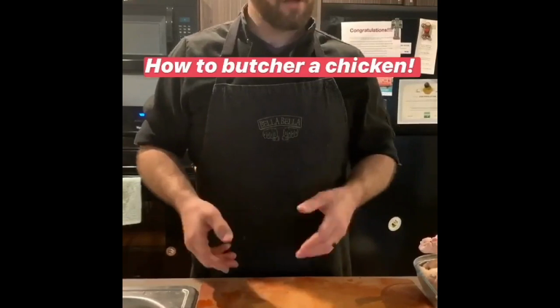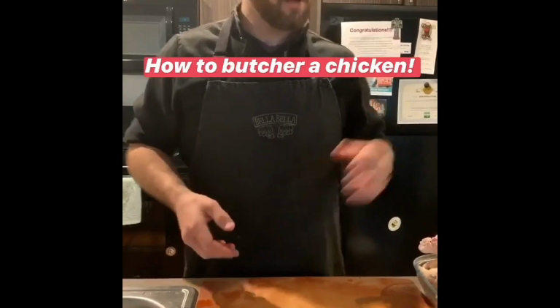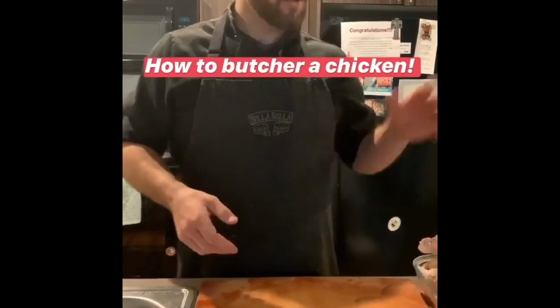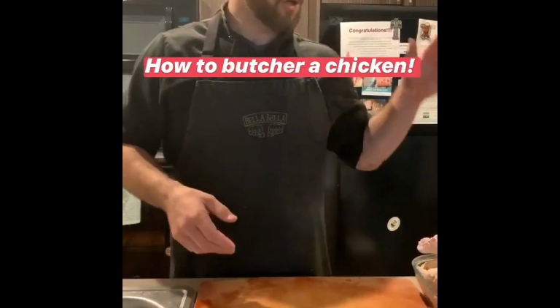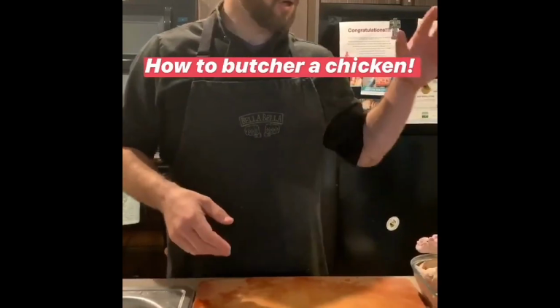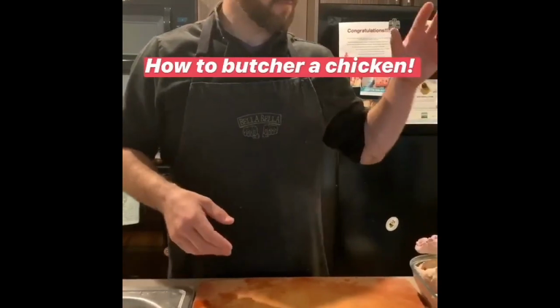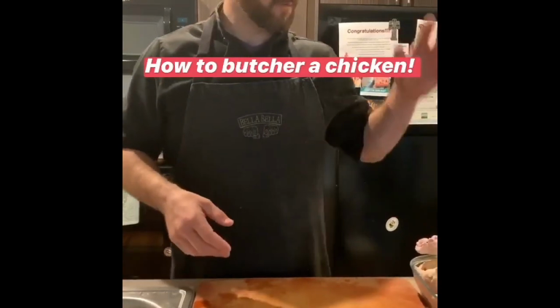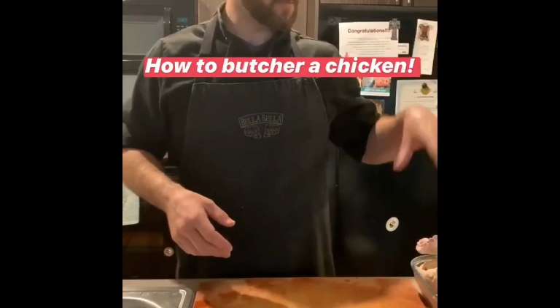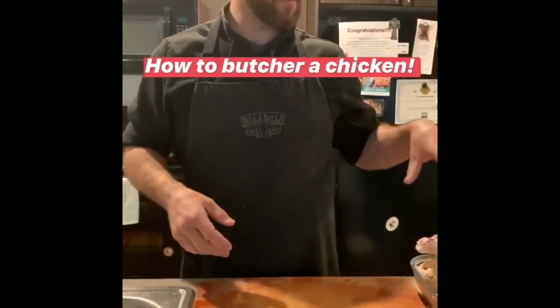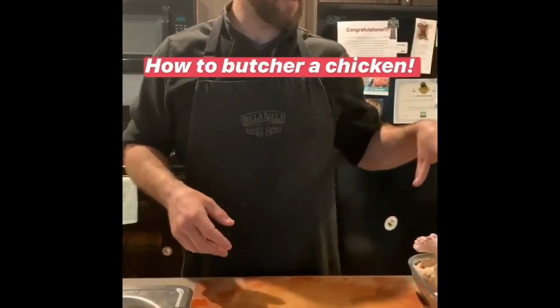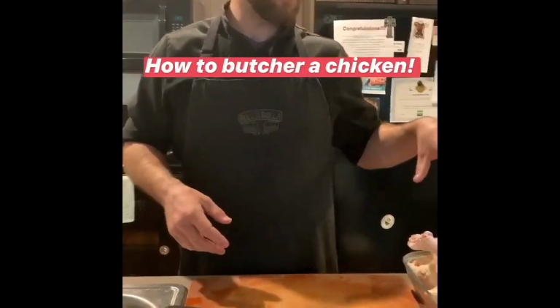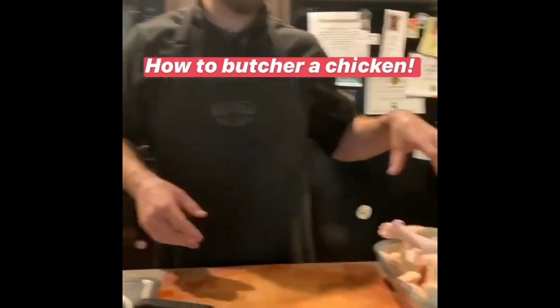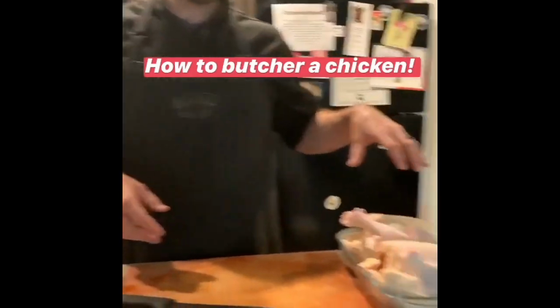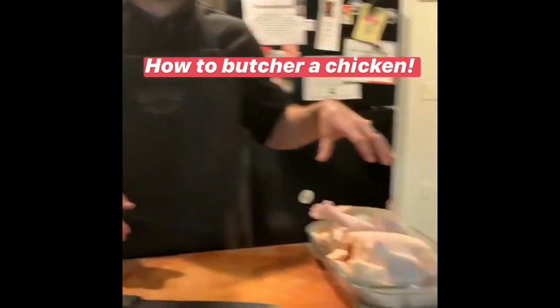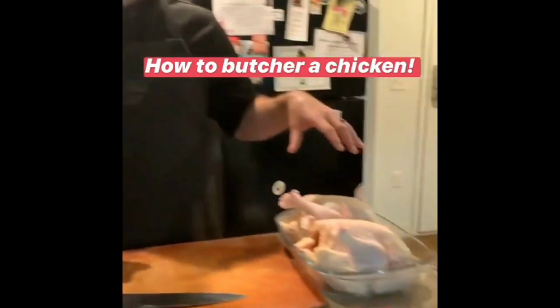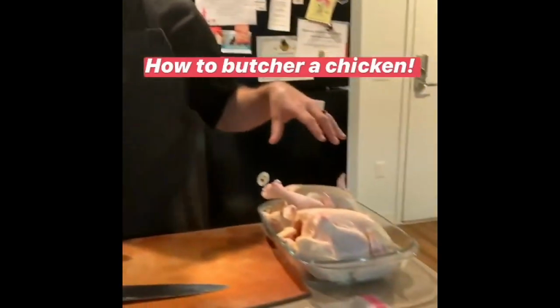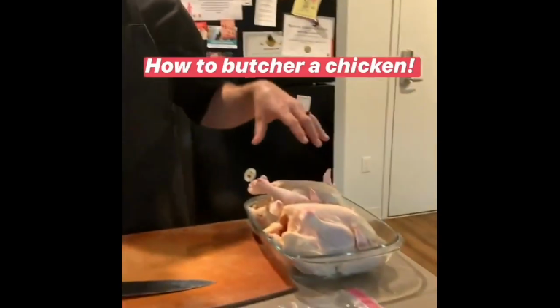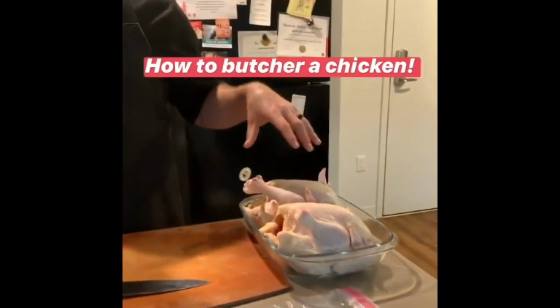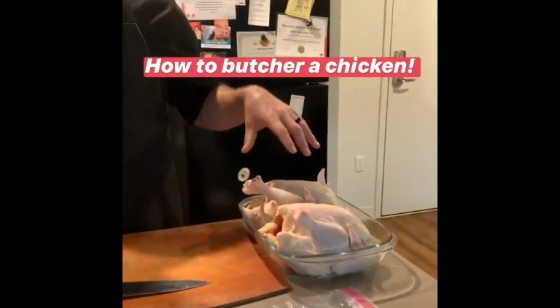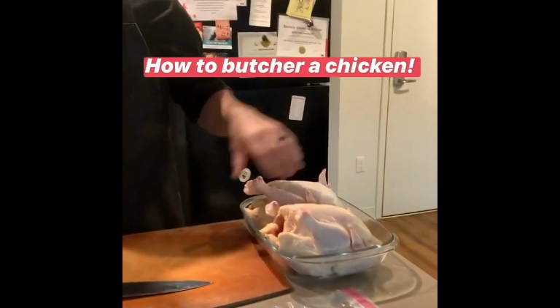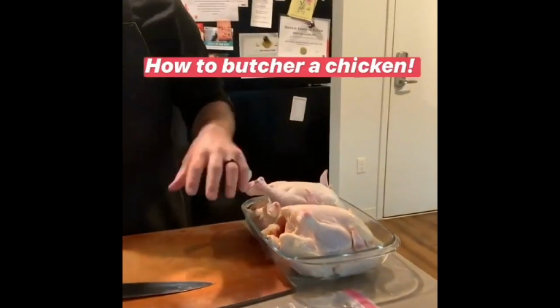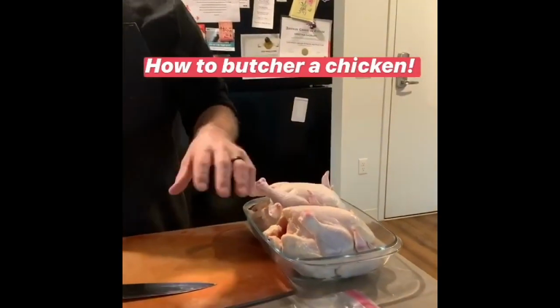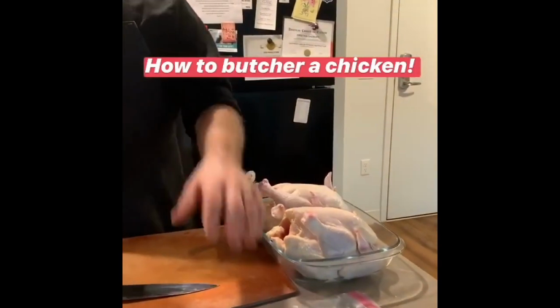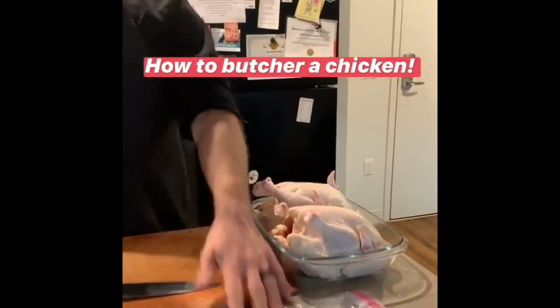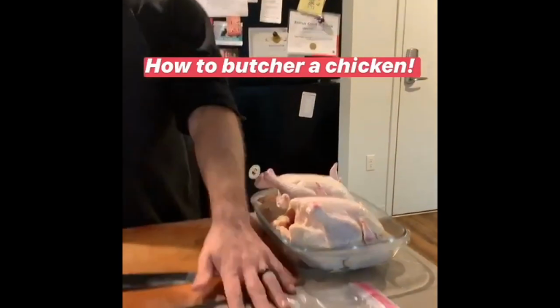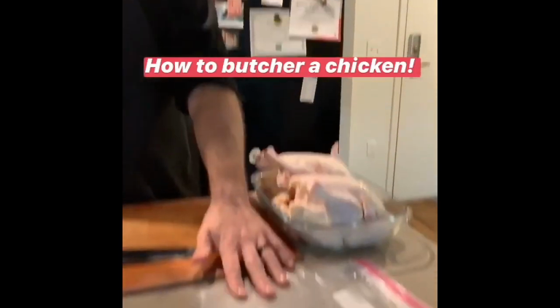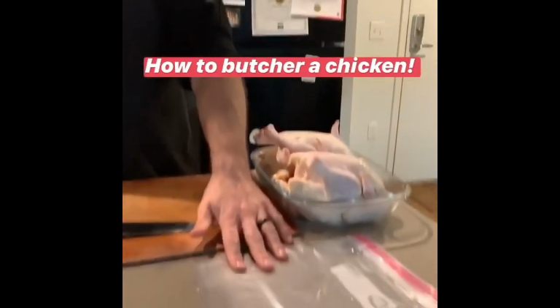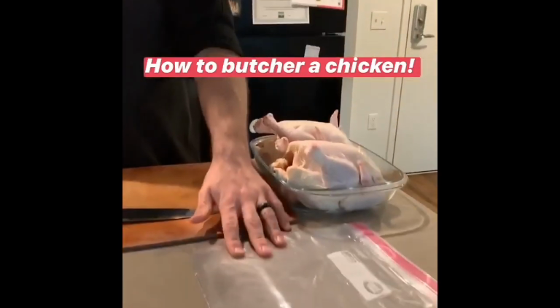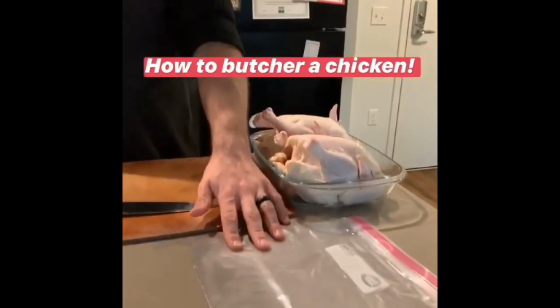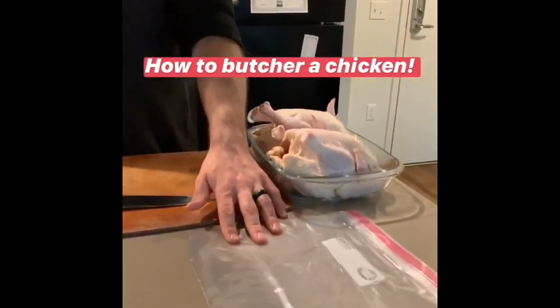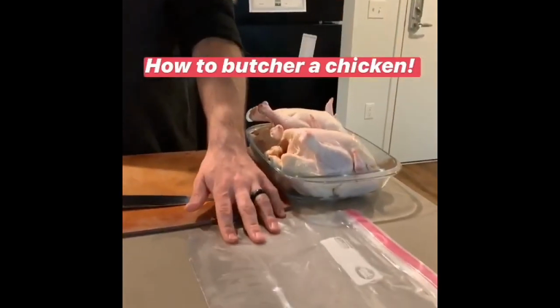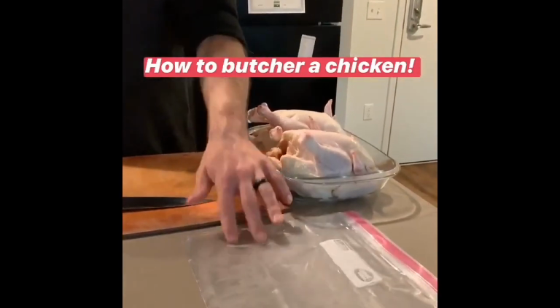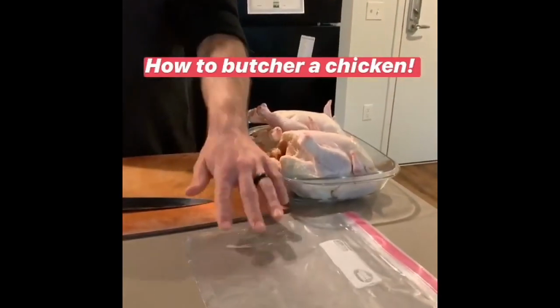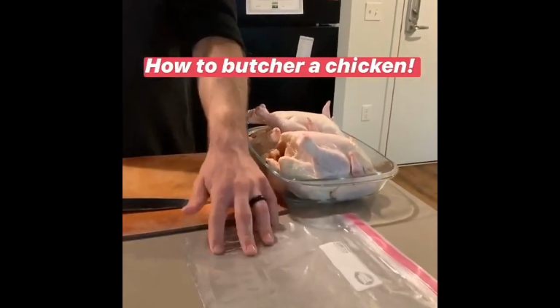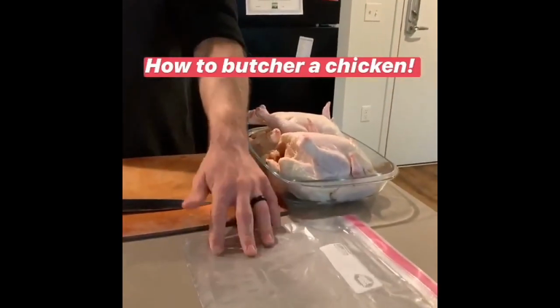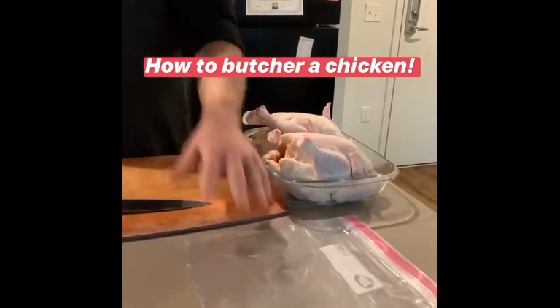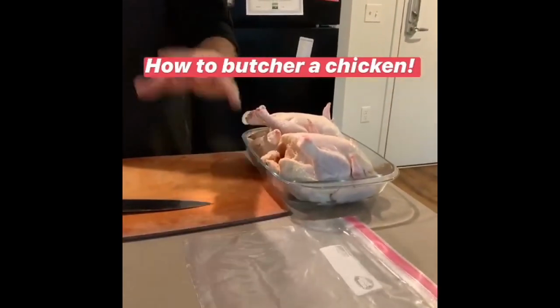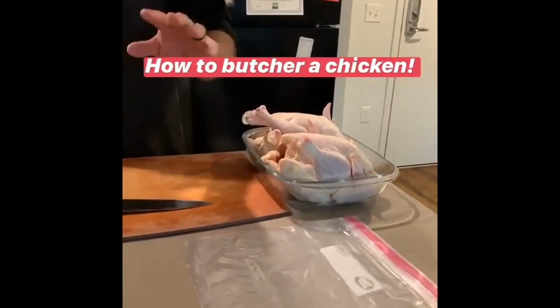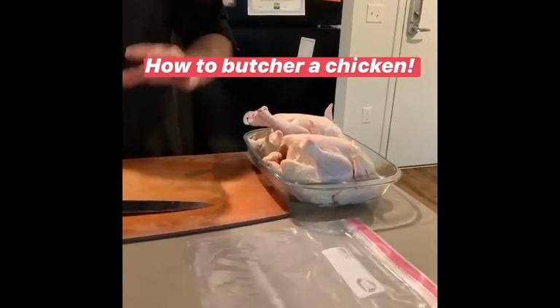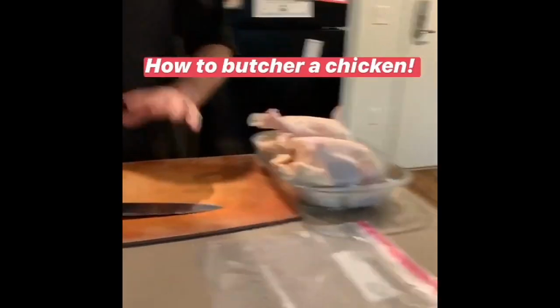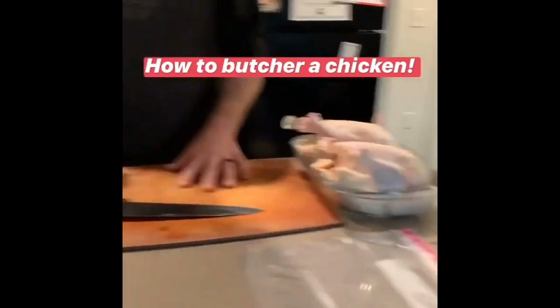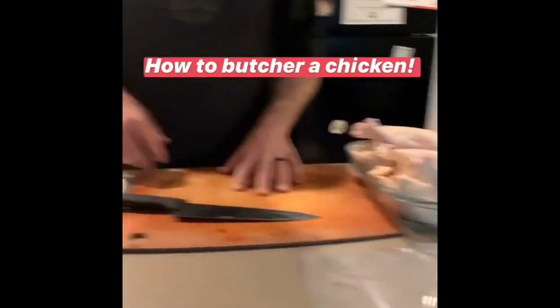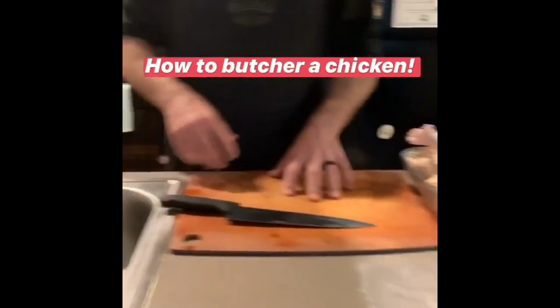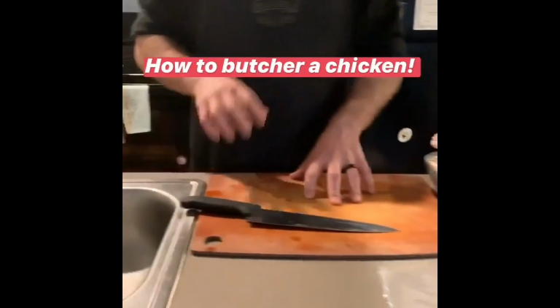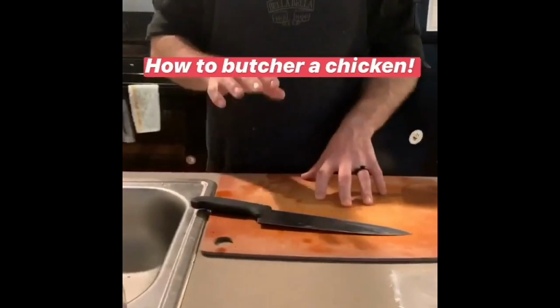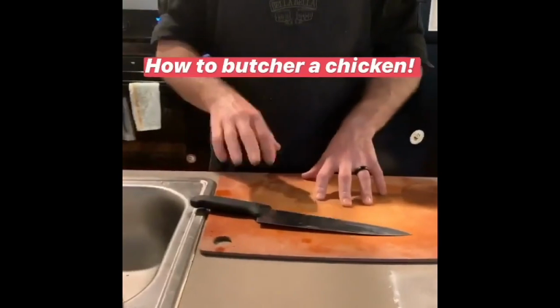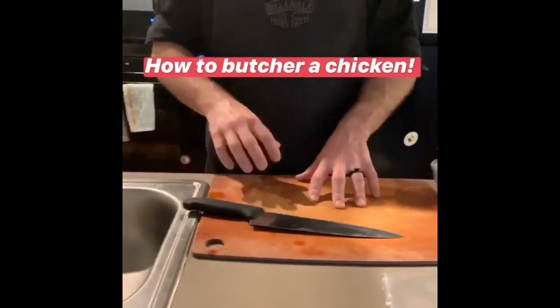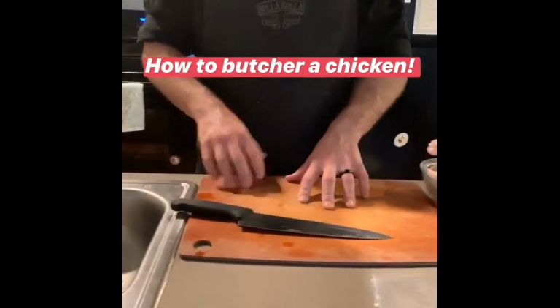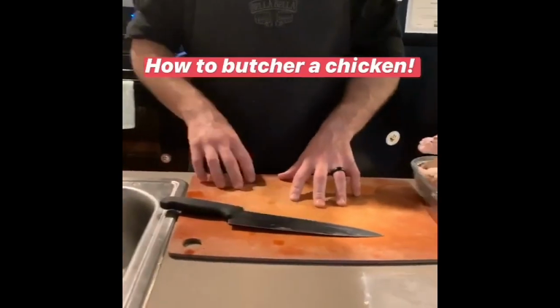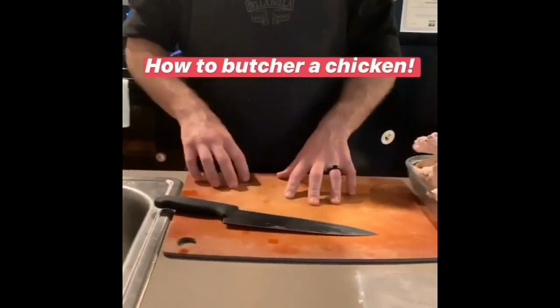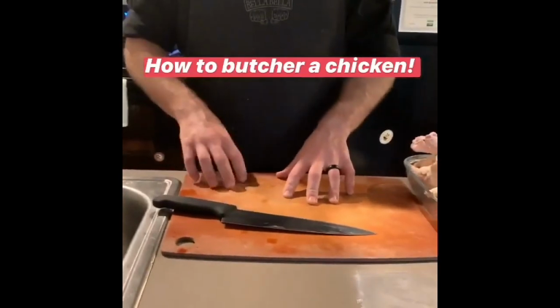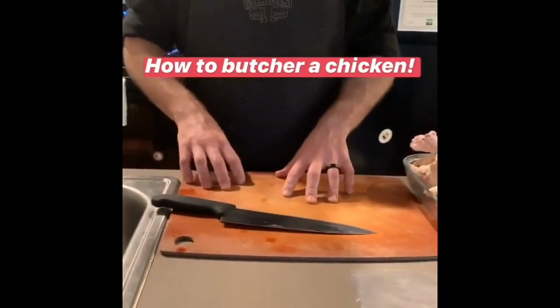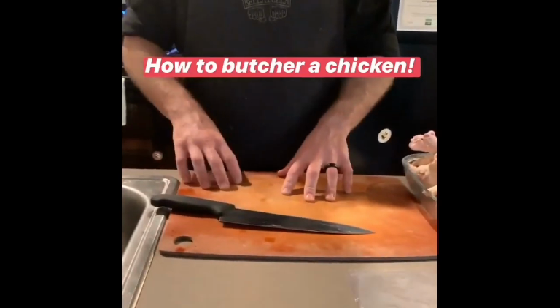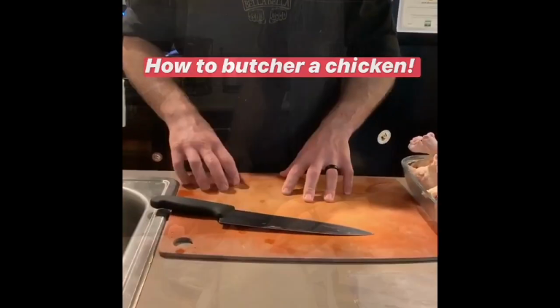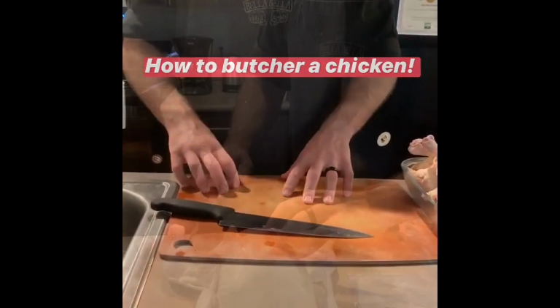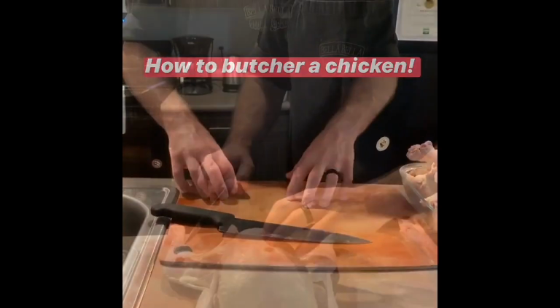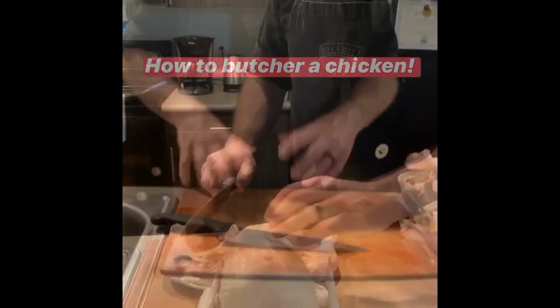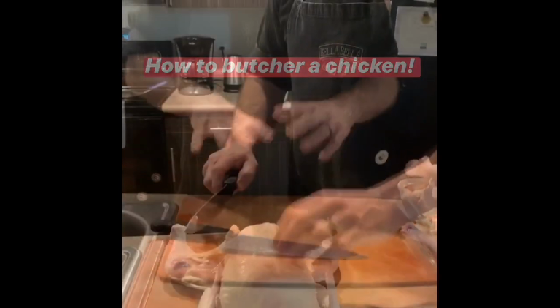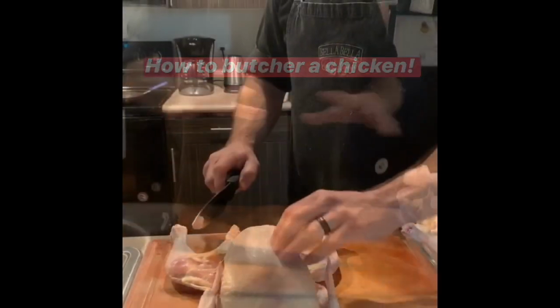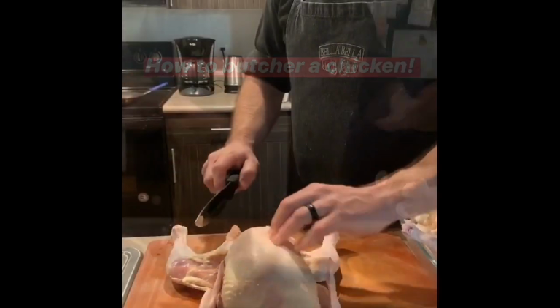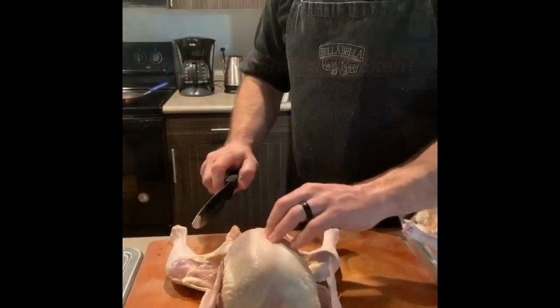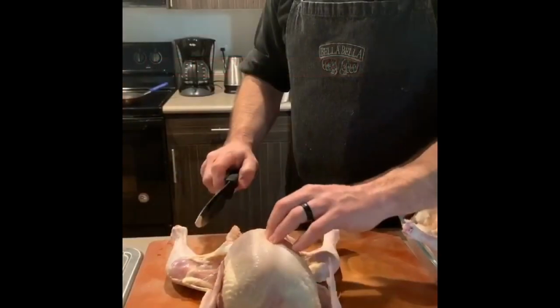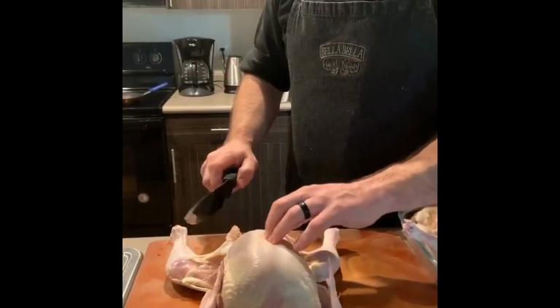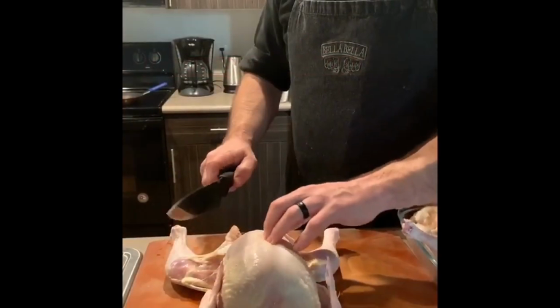So first we've got two whole chickens. We've got our Ziploc bags — we're going to put our parts in those — knife, and cutting board. First cut into the meat.